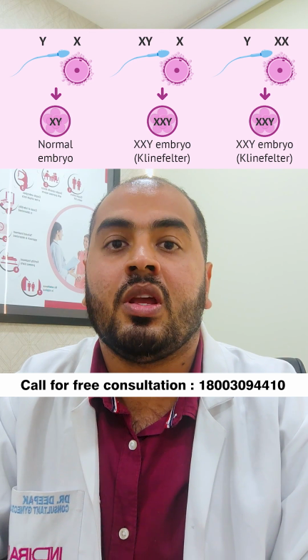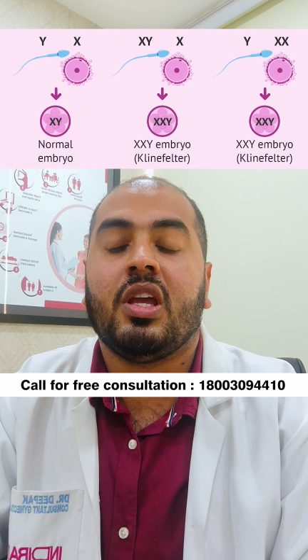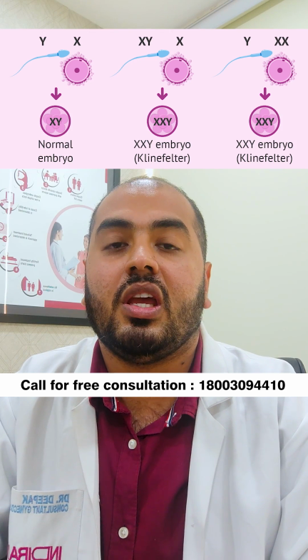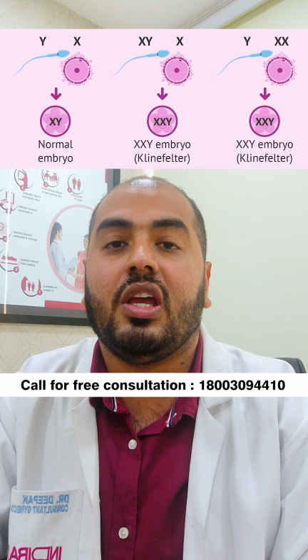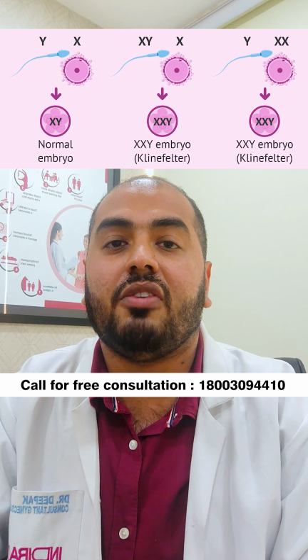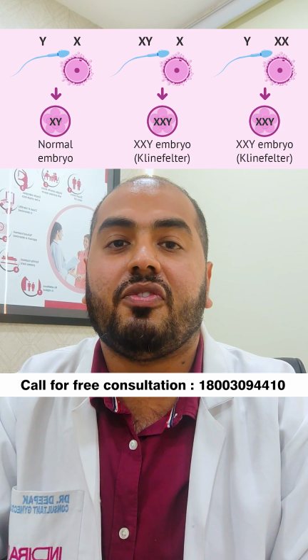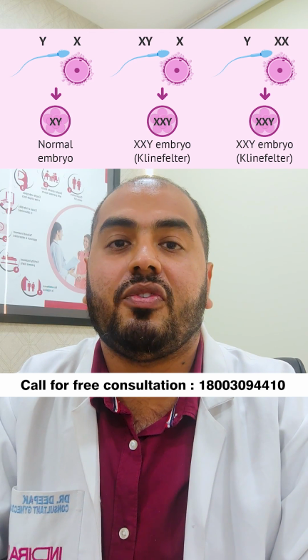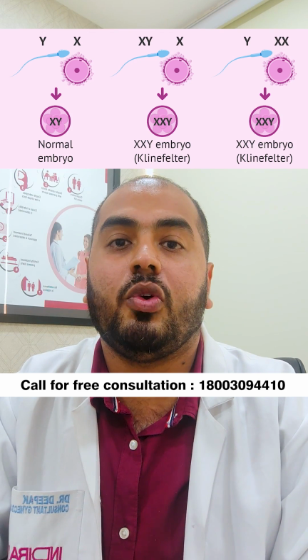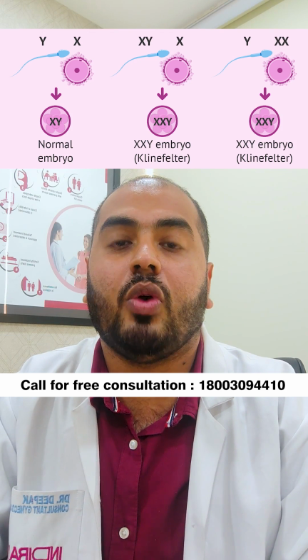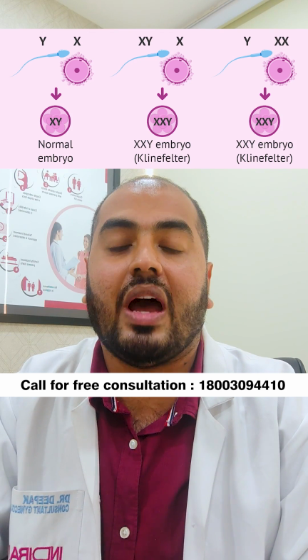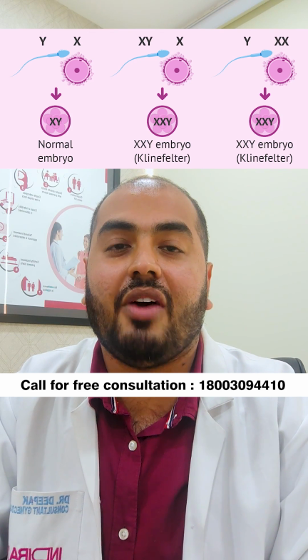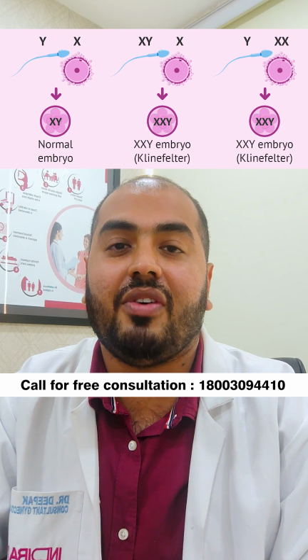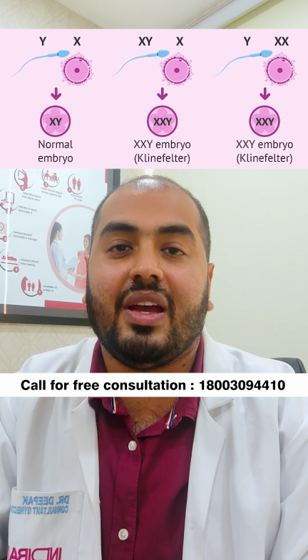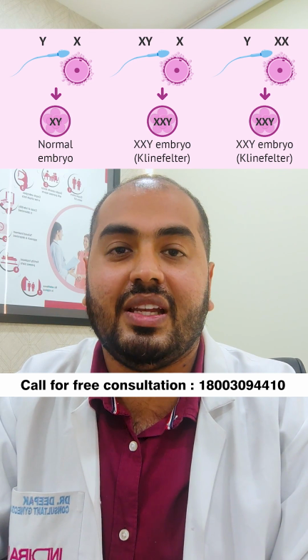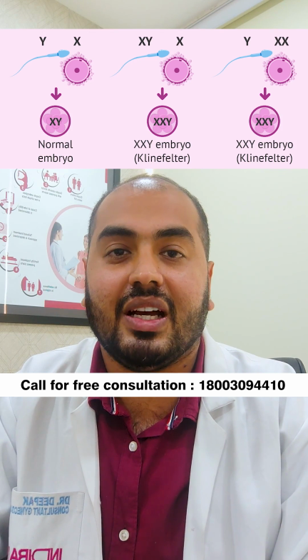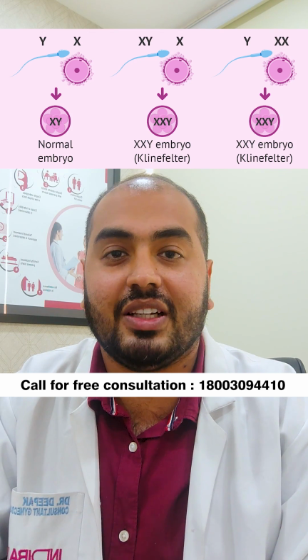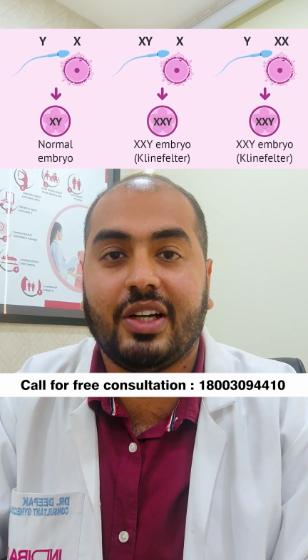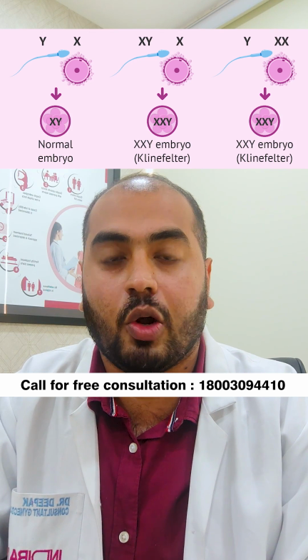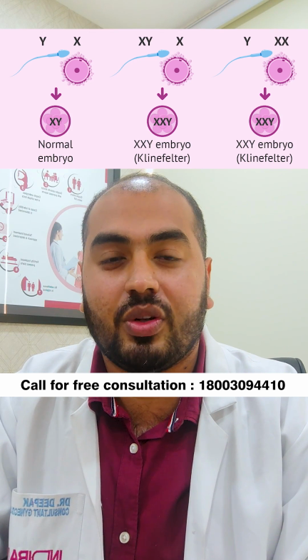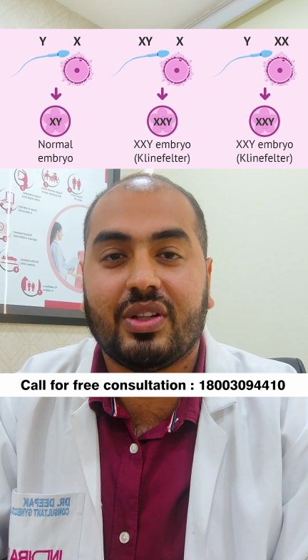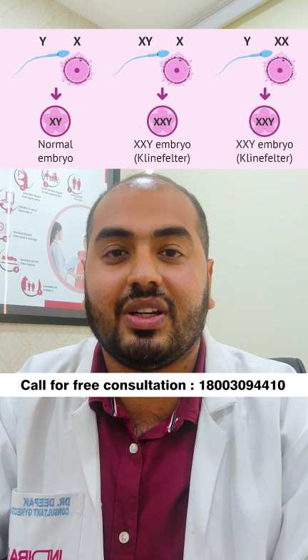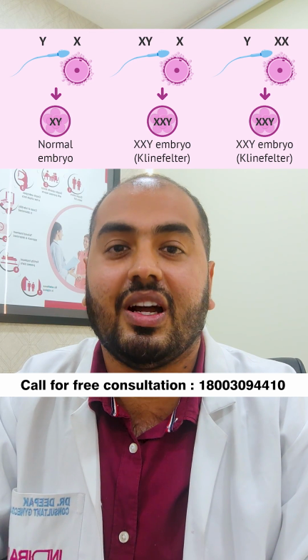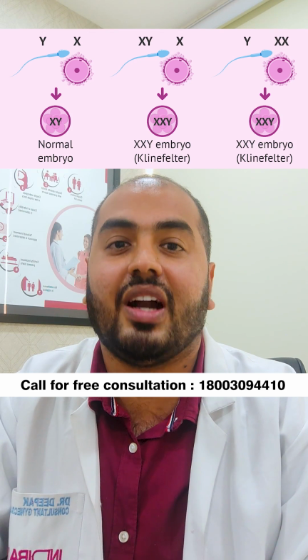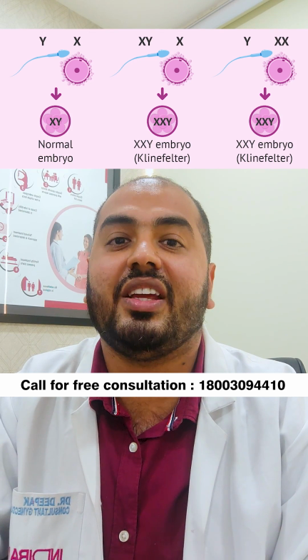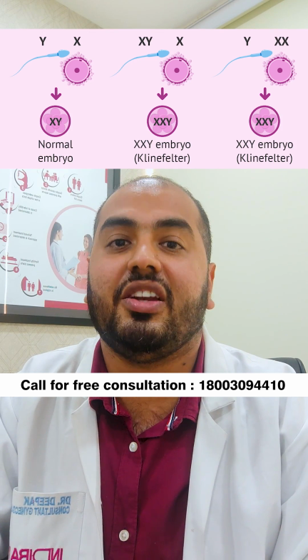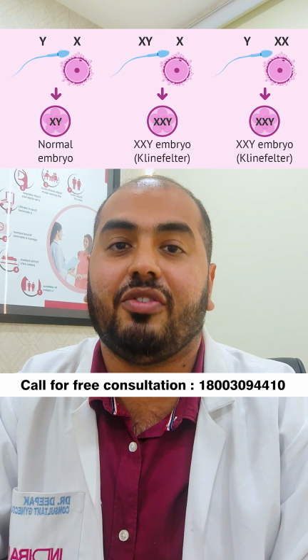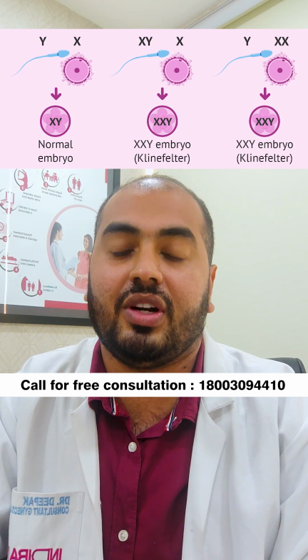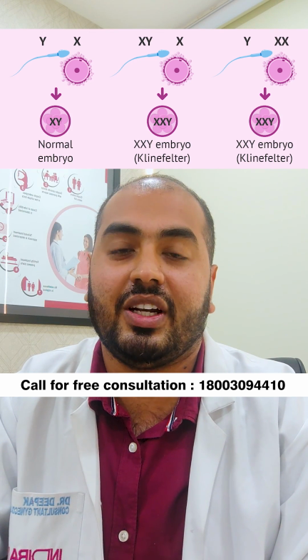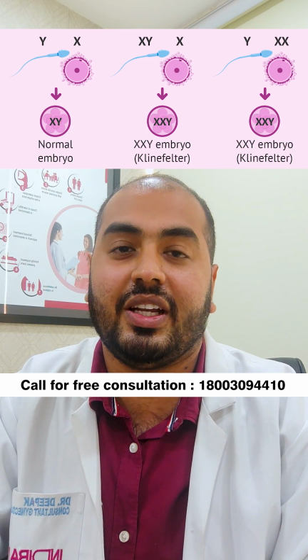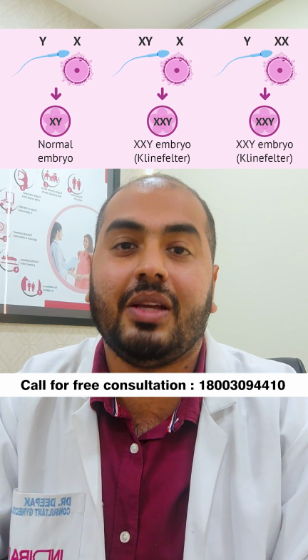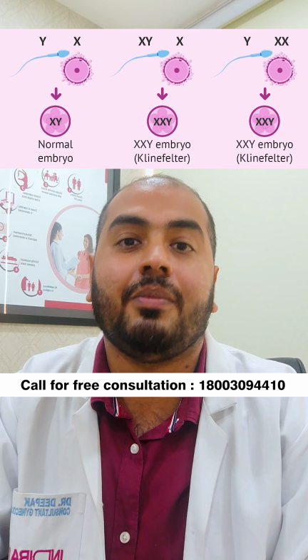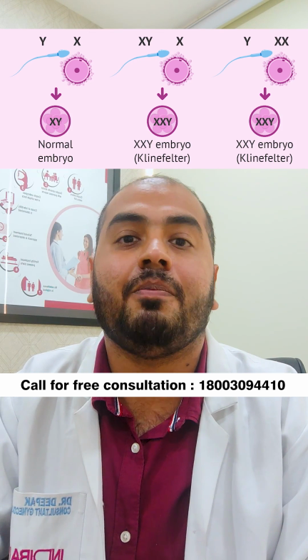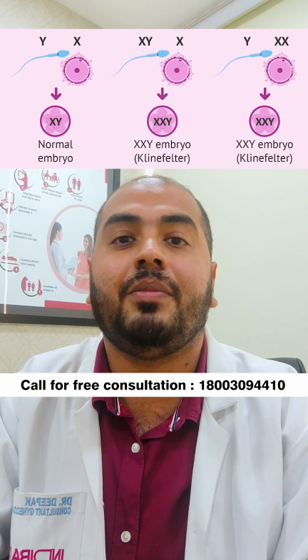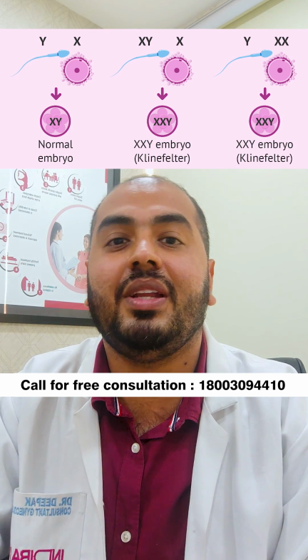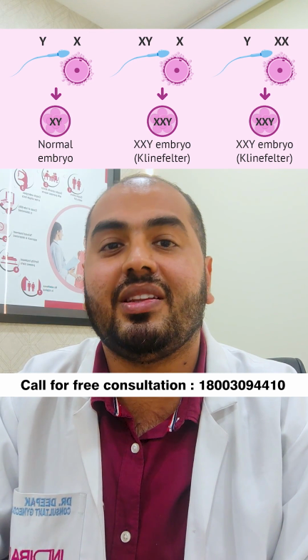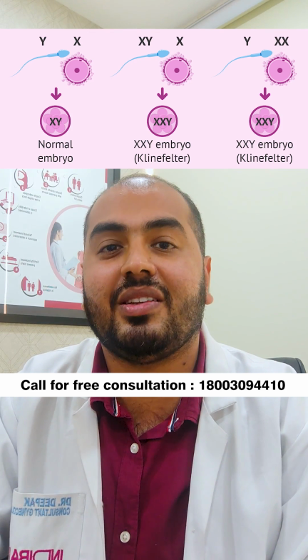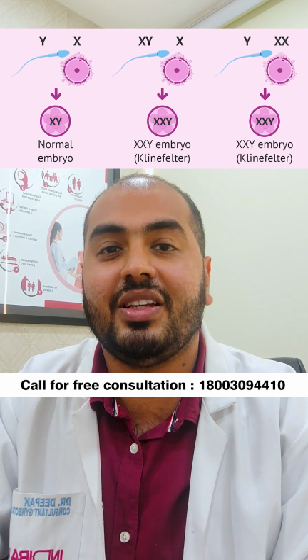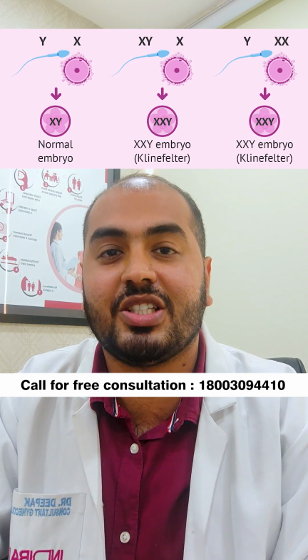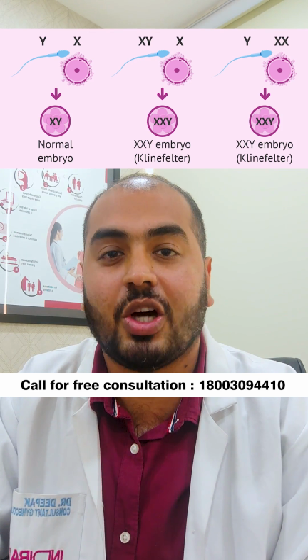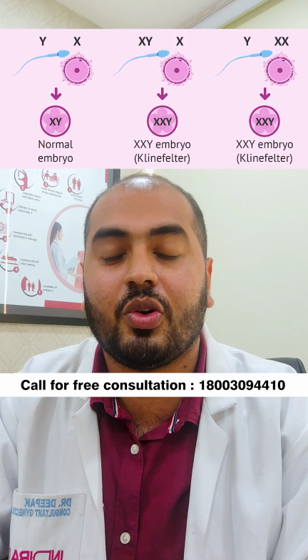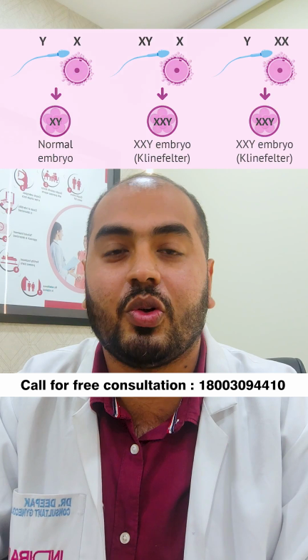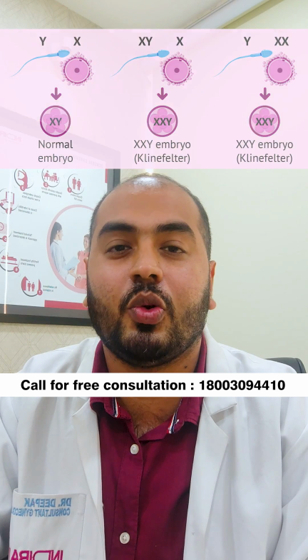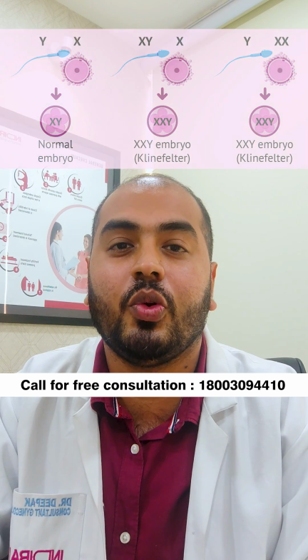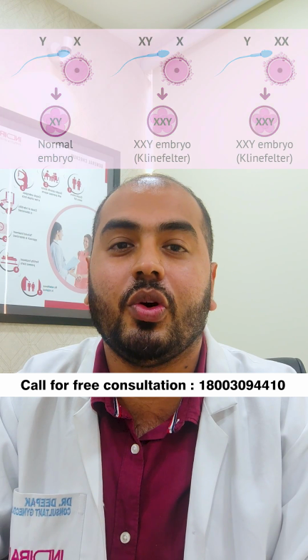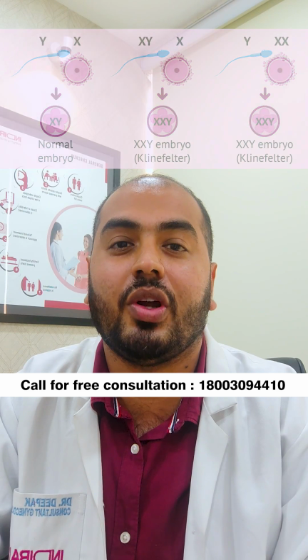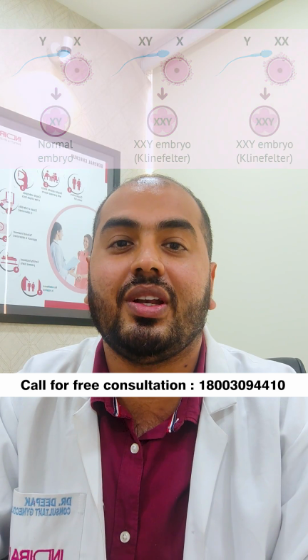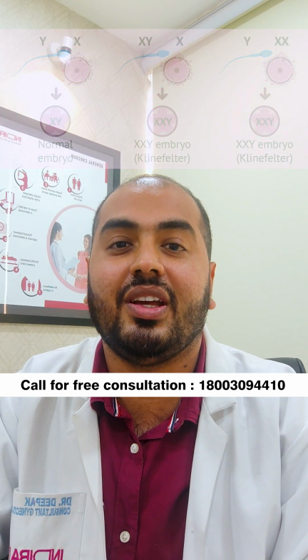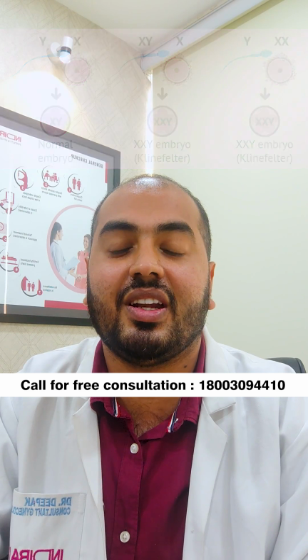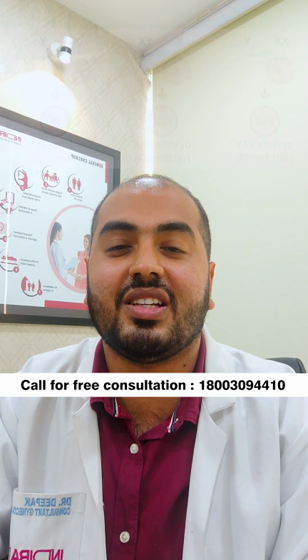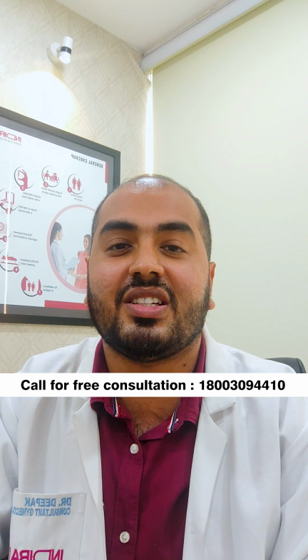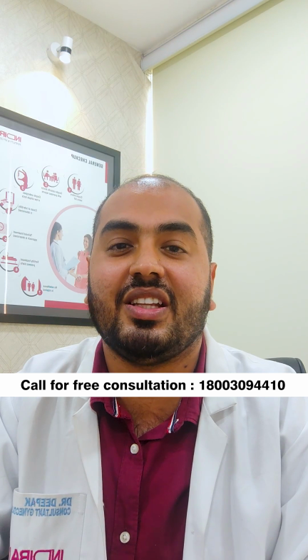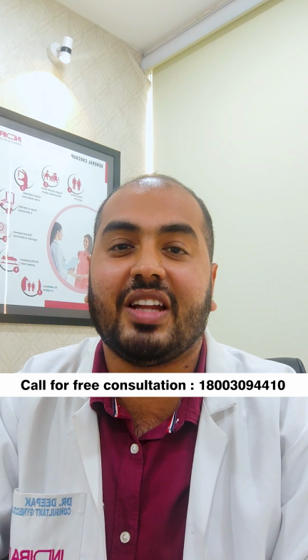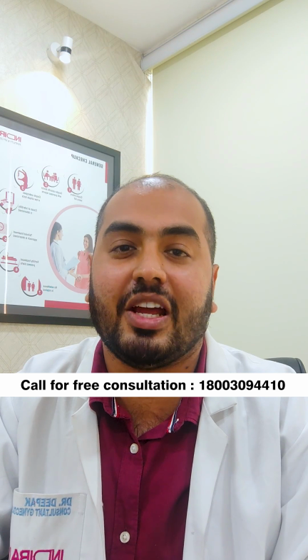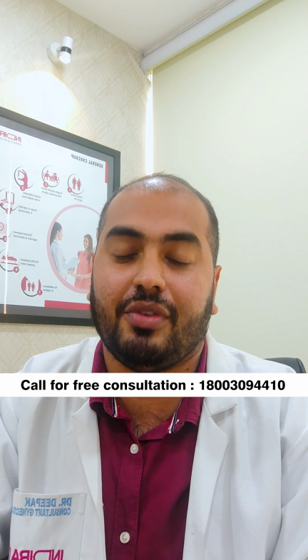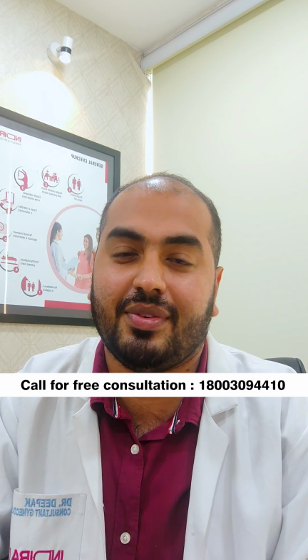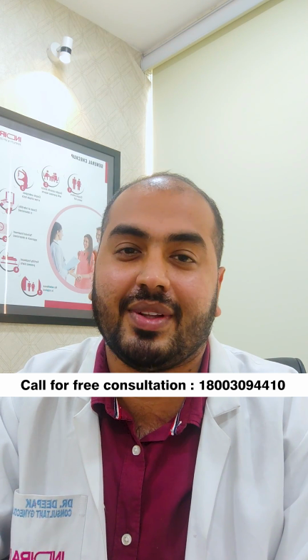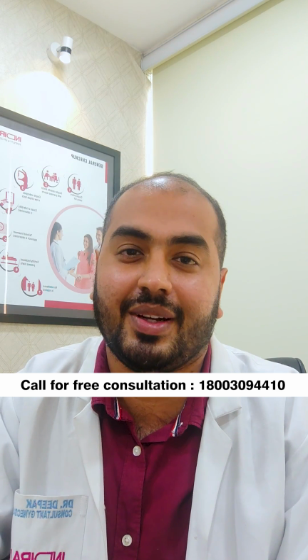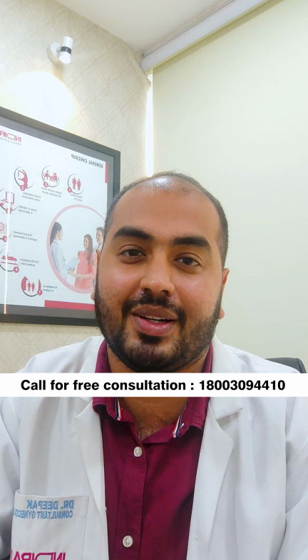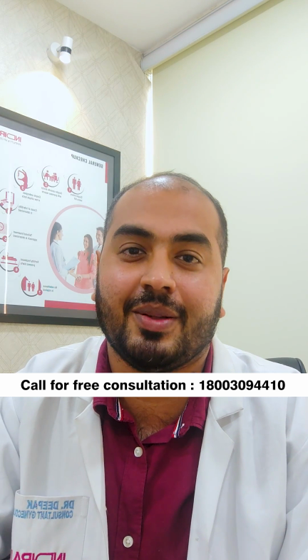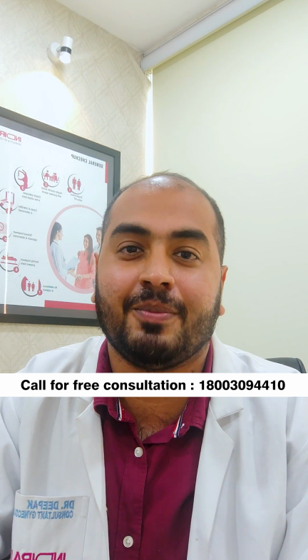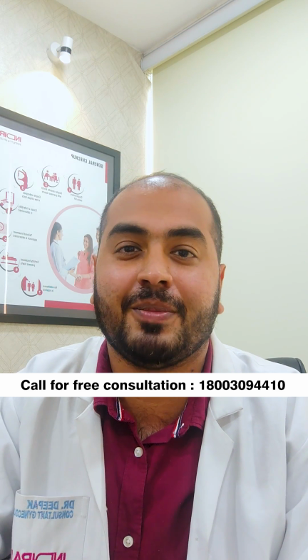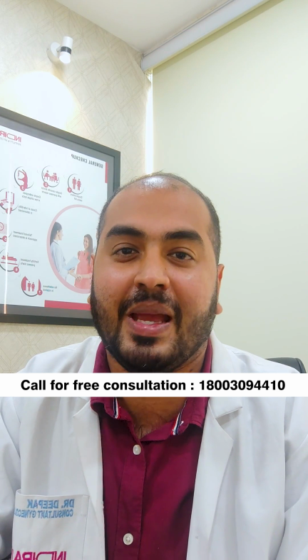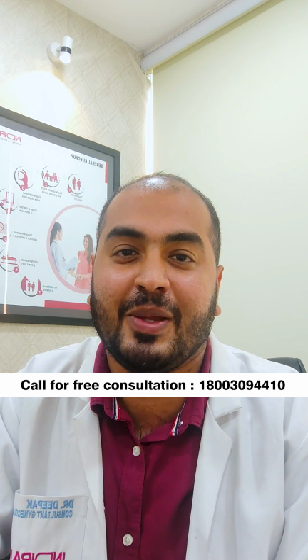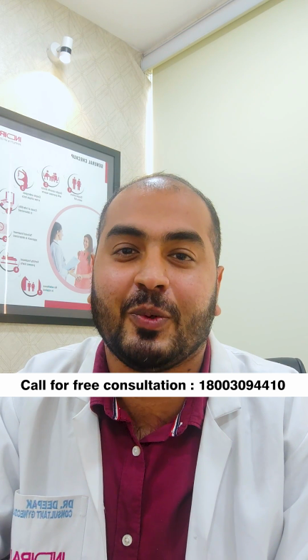If you have any other doubts regarding infertility, please reach out to your nearest Indraibyav Center. Thank you.